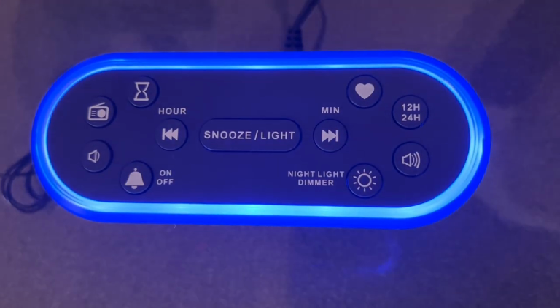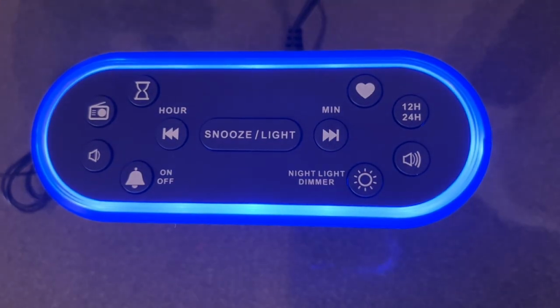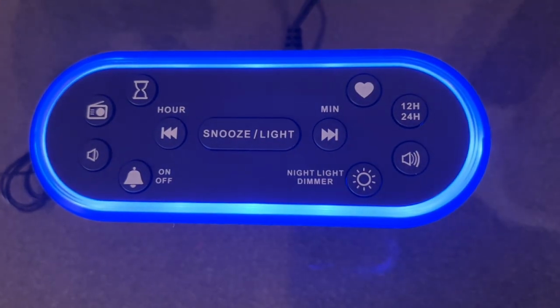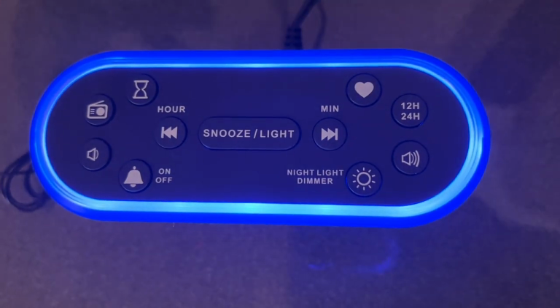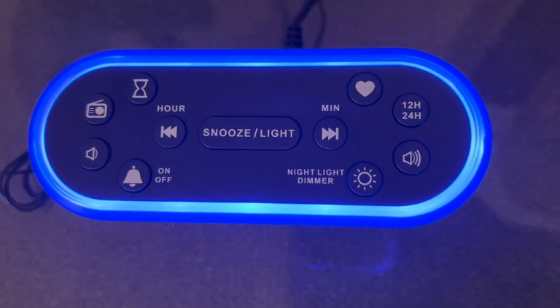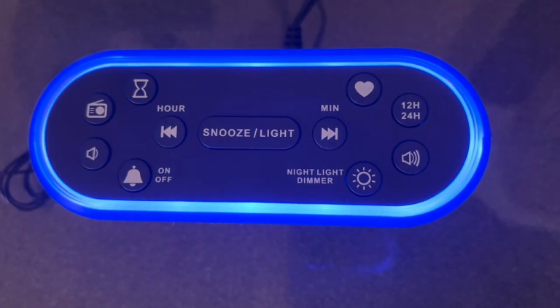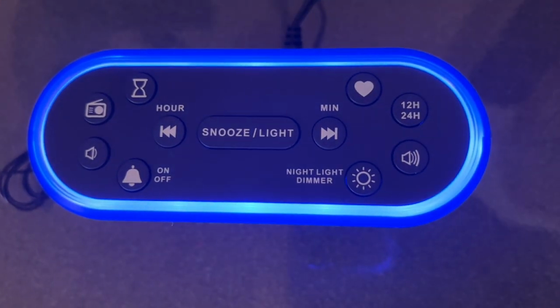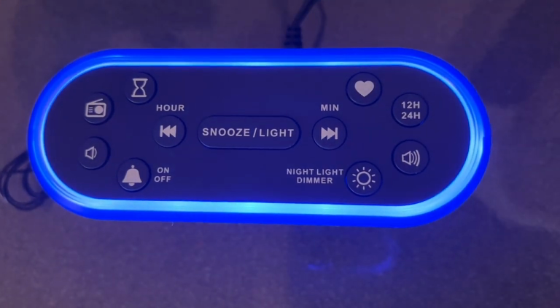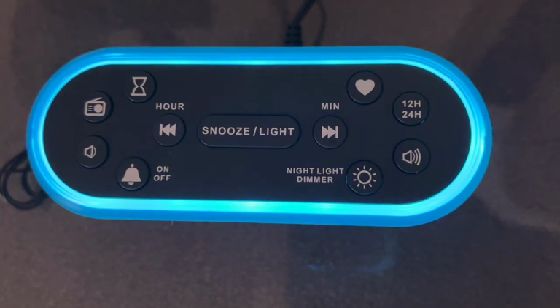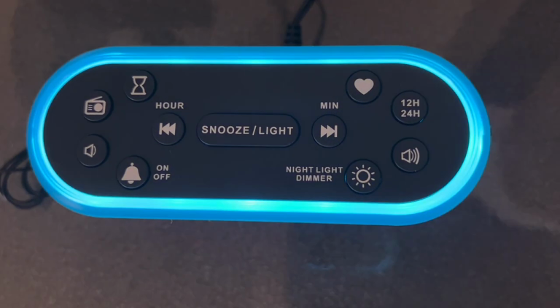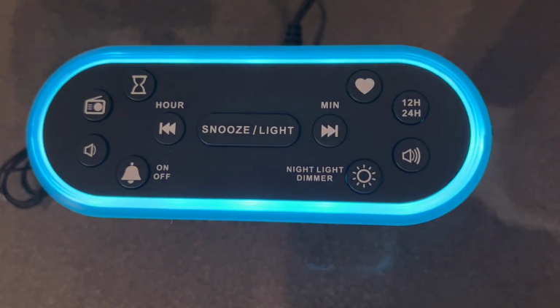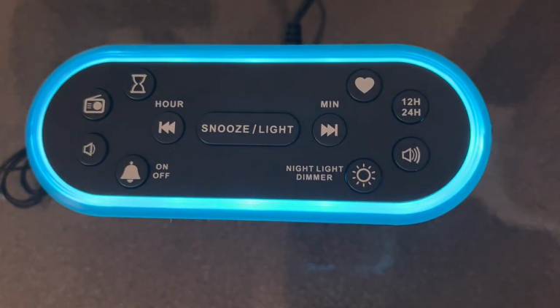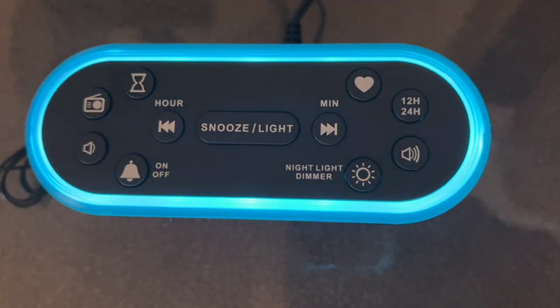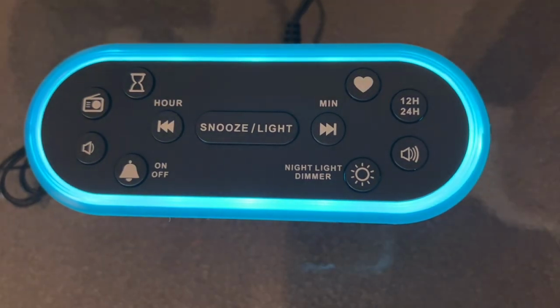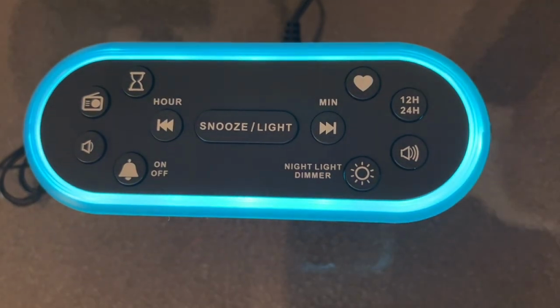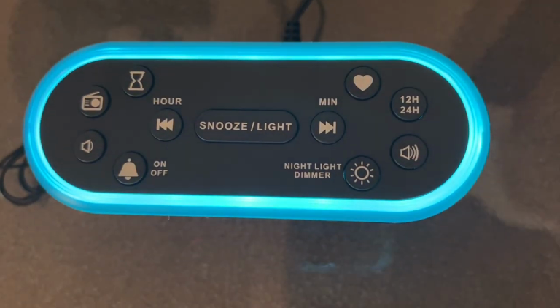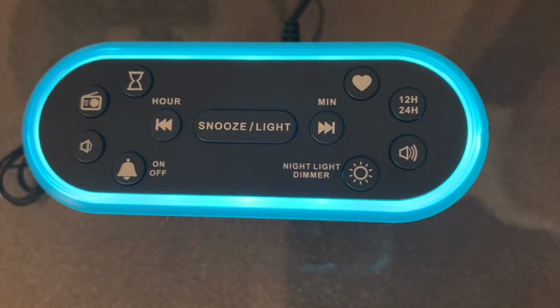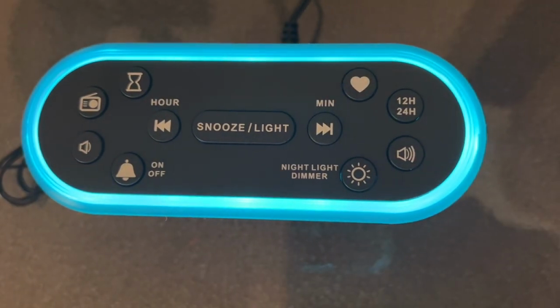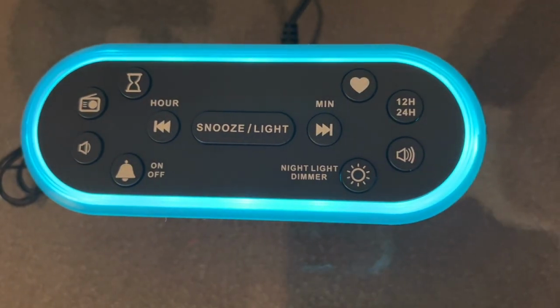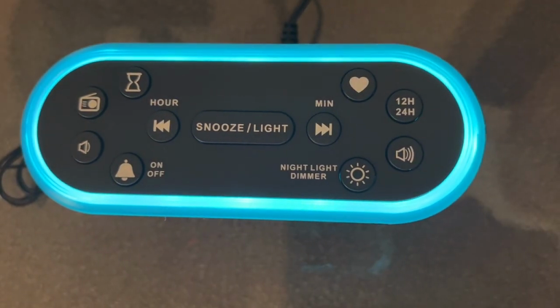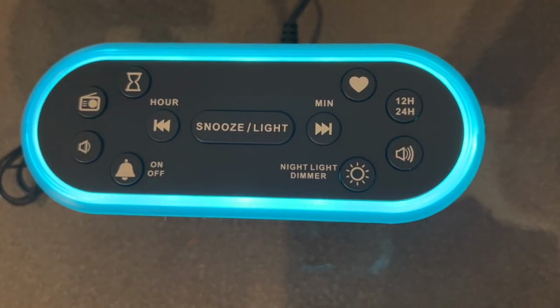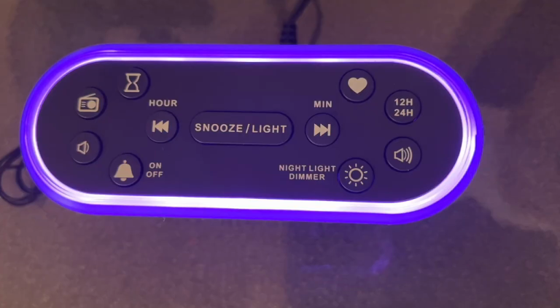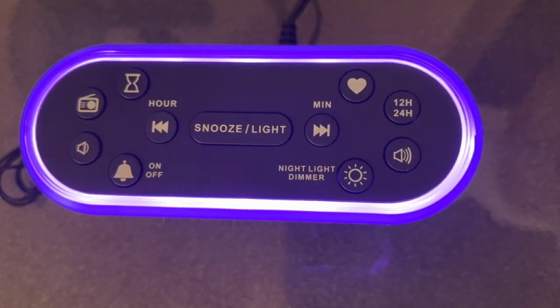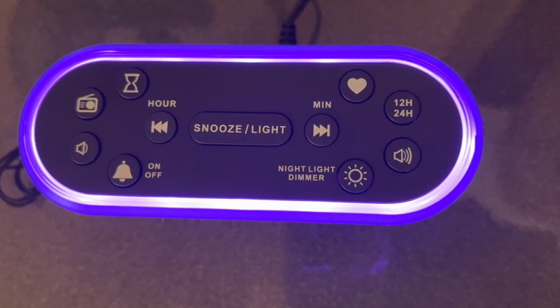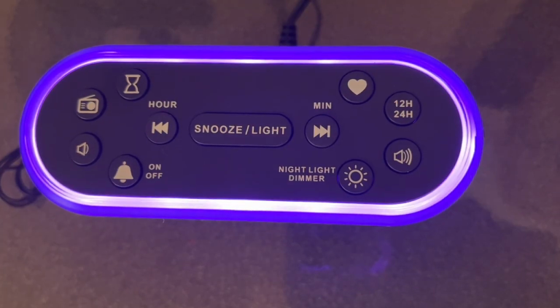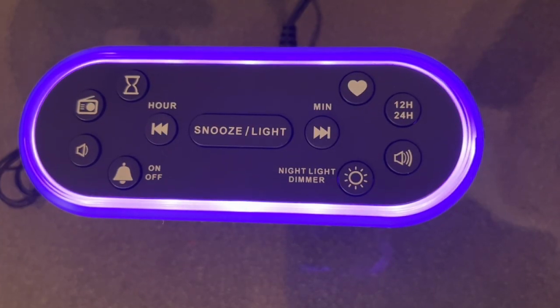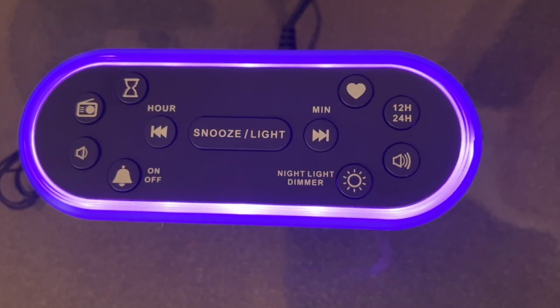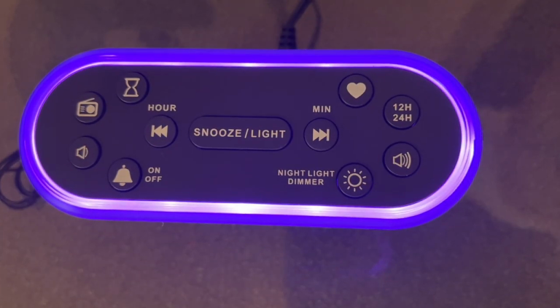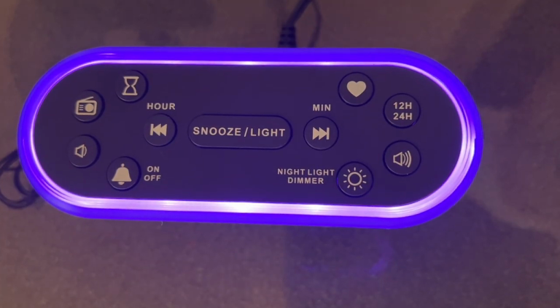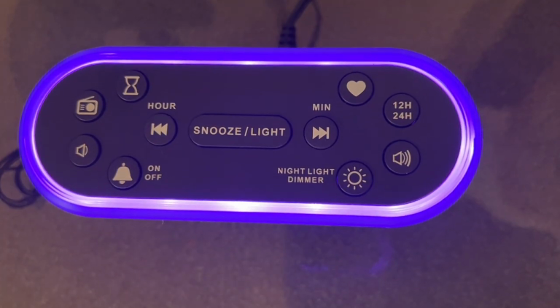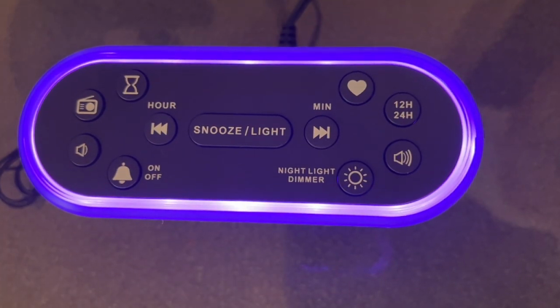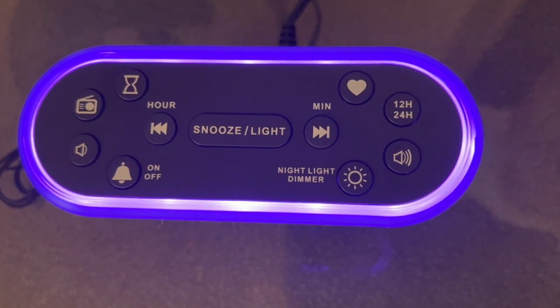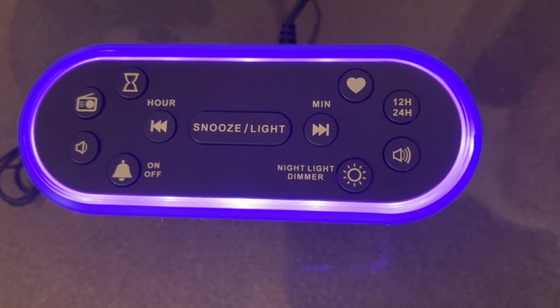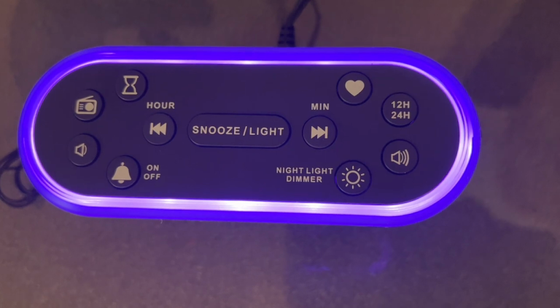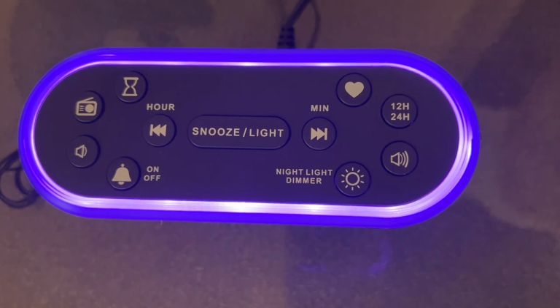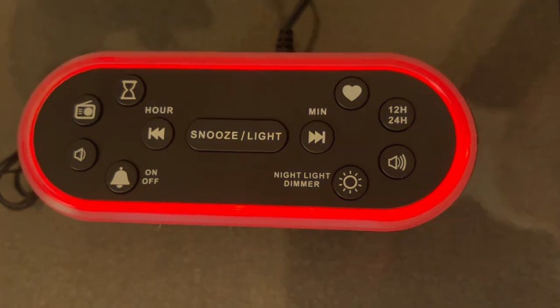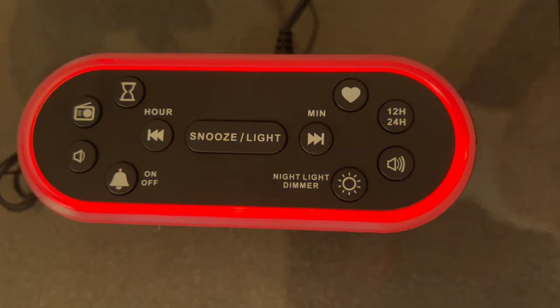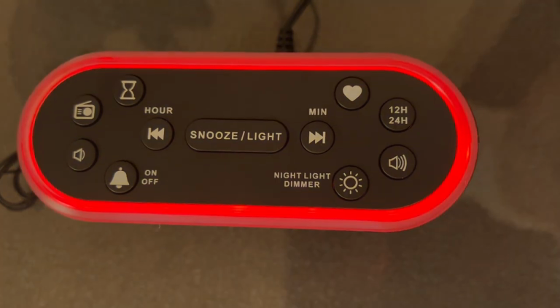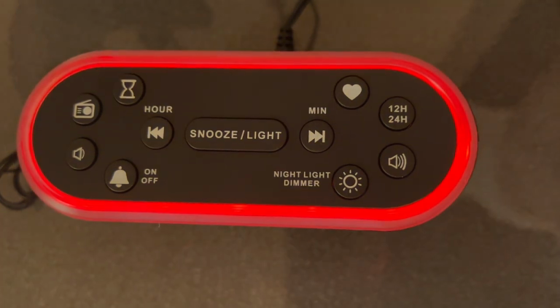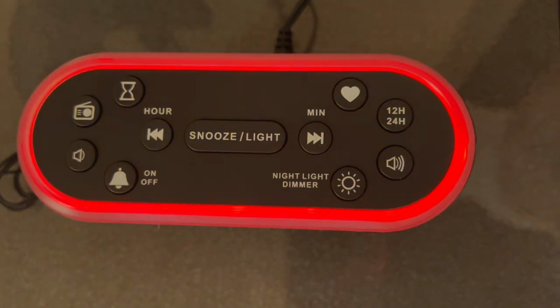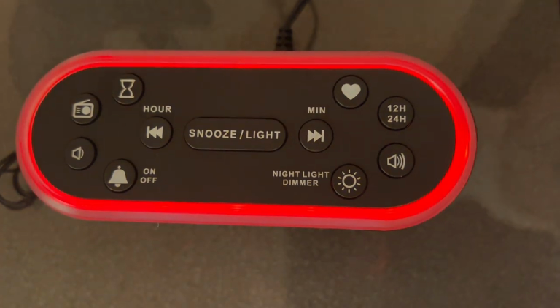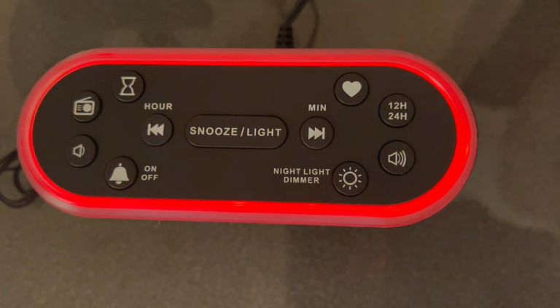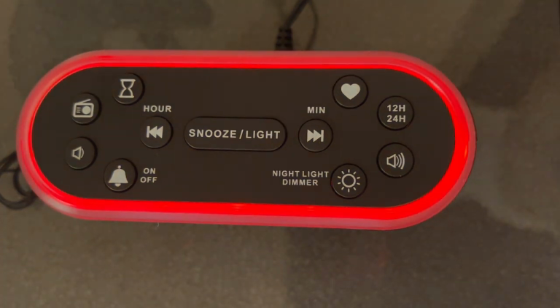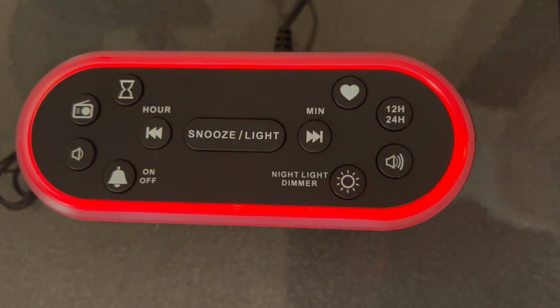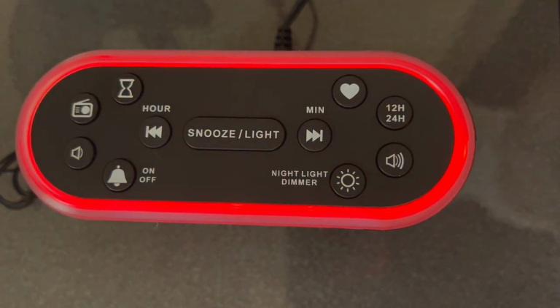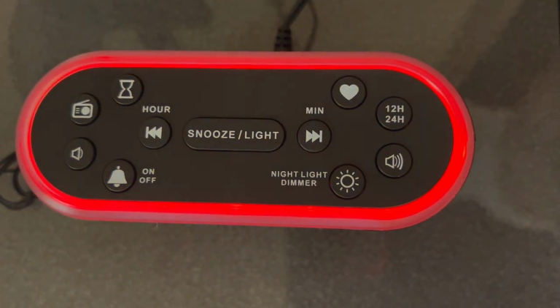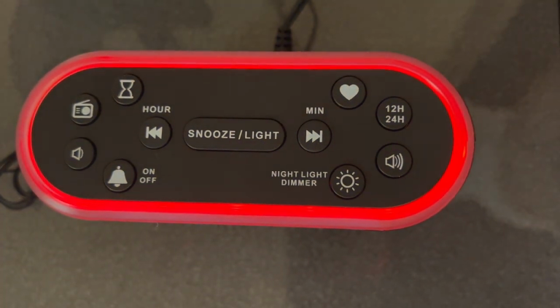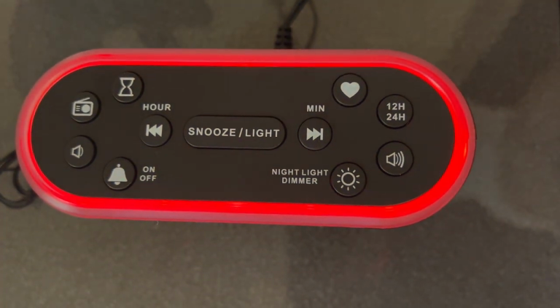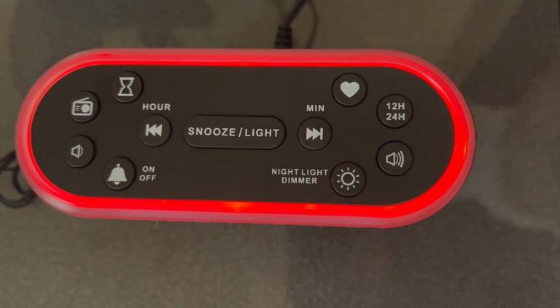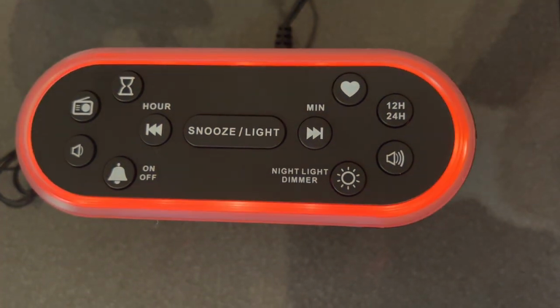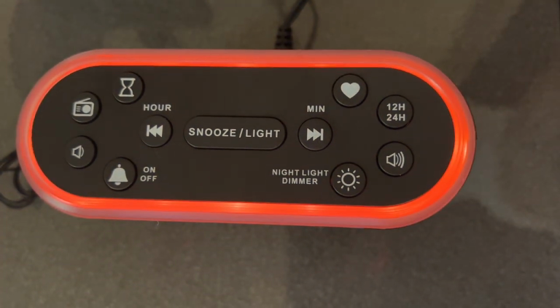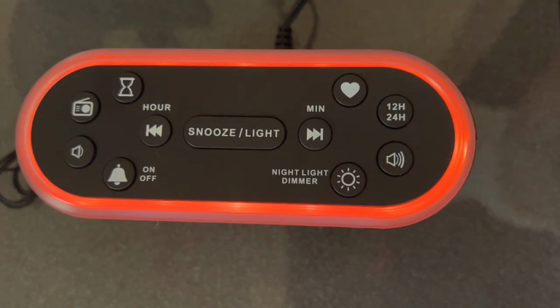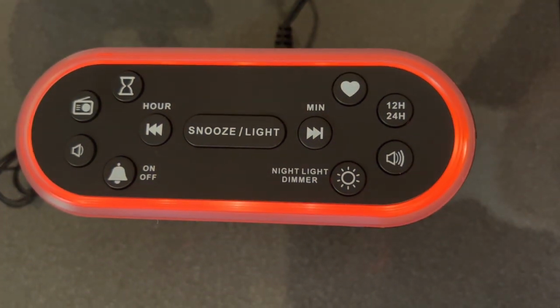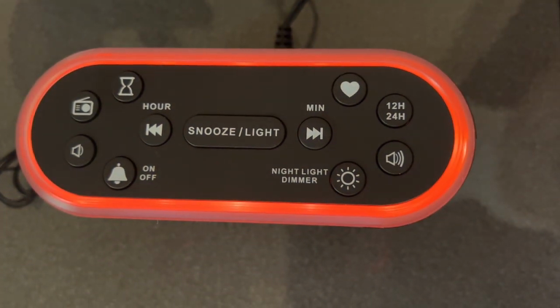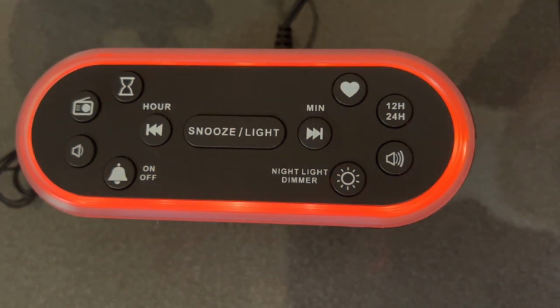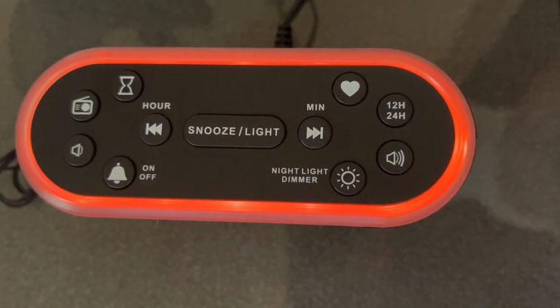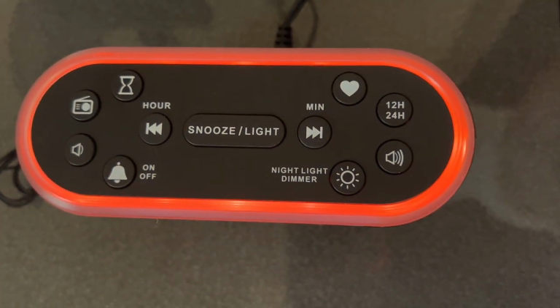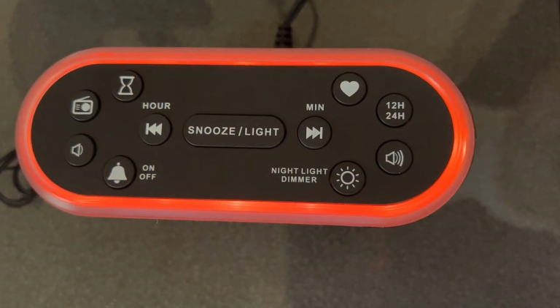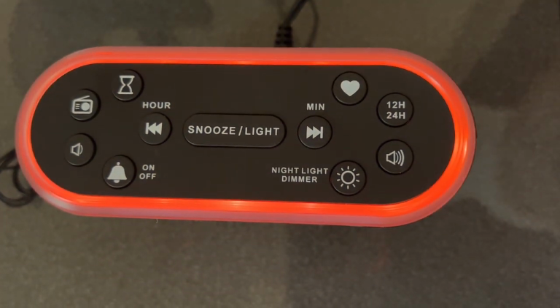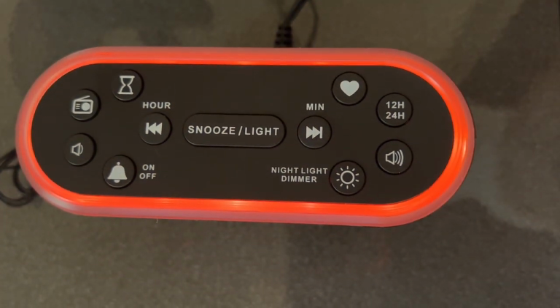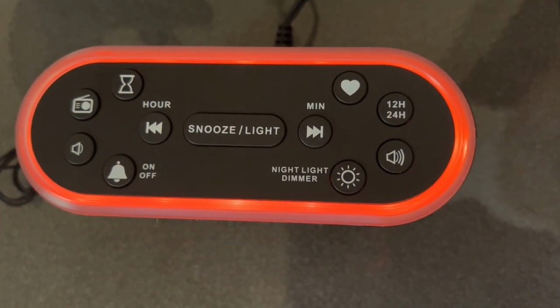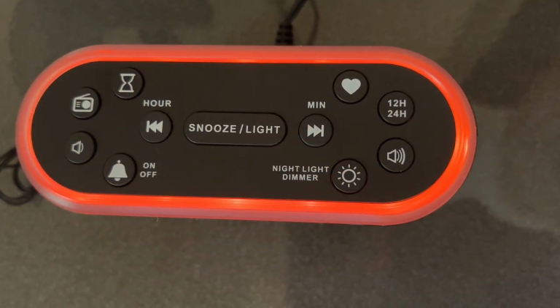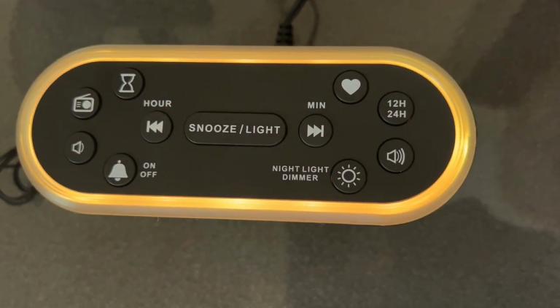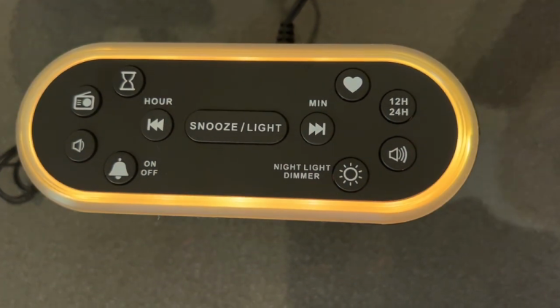They've thought of everything with this Adoki compact yet powerful, packed-with-features alarm clock.